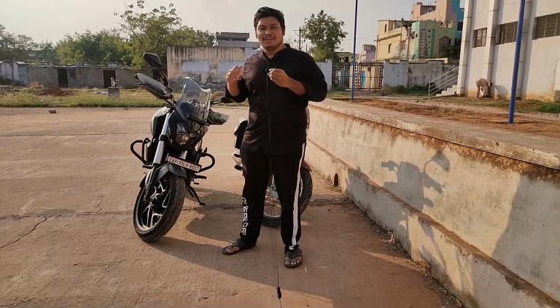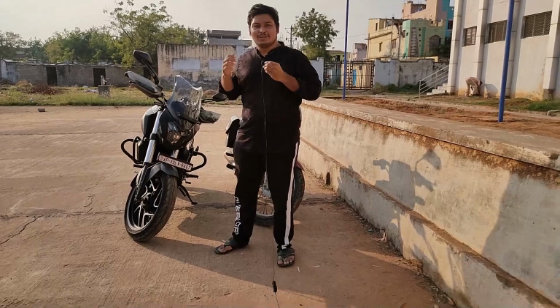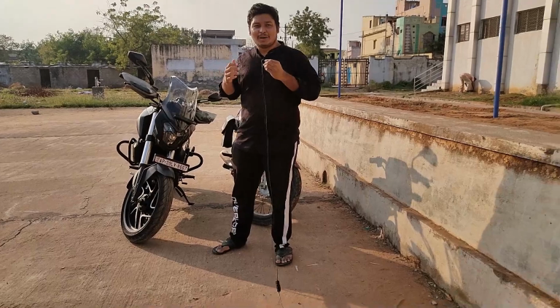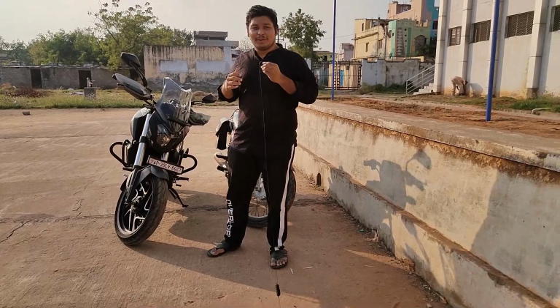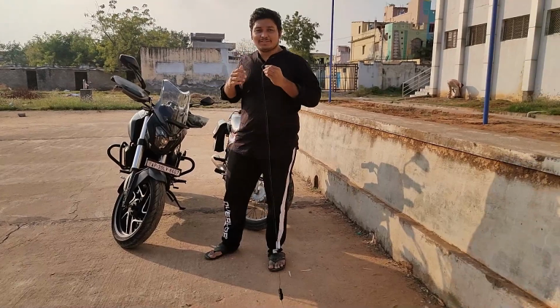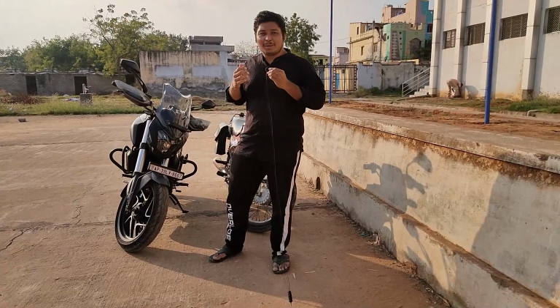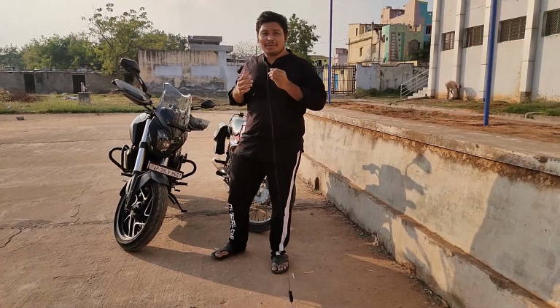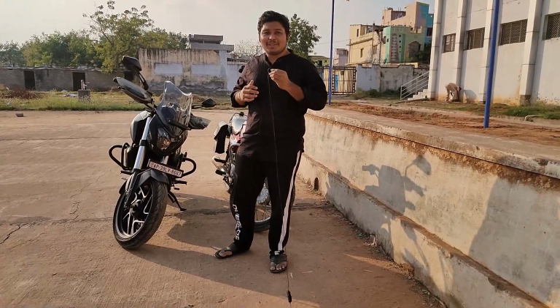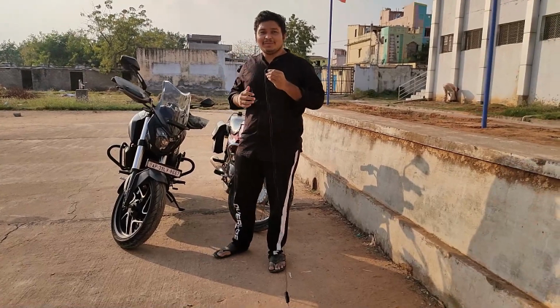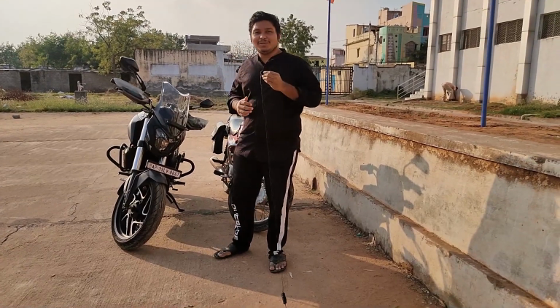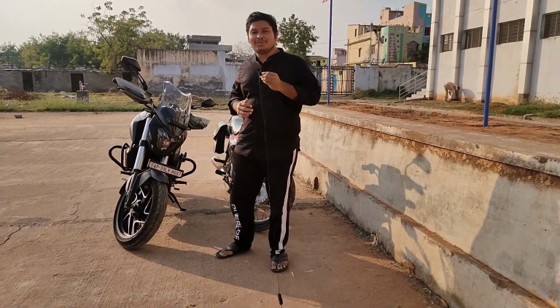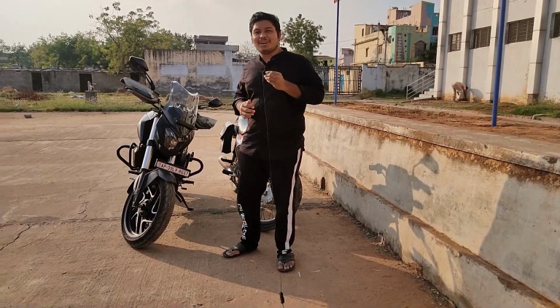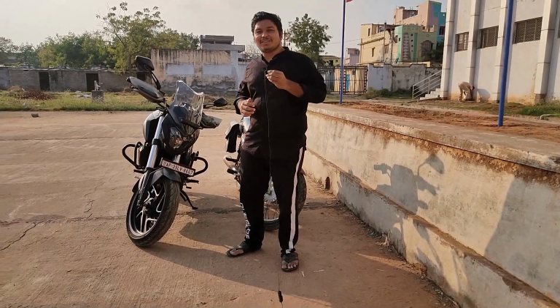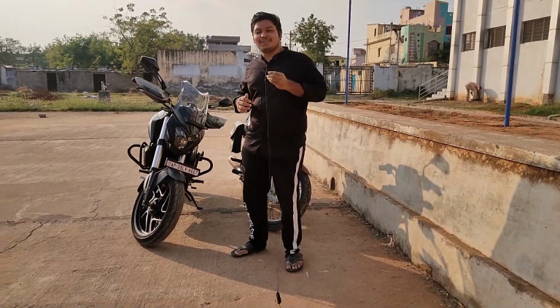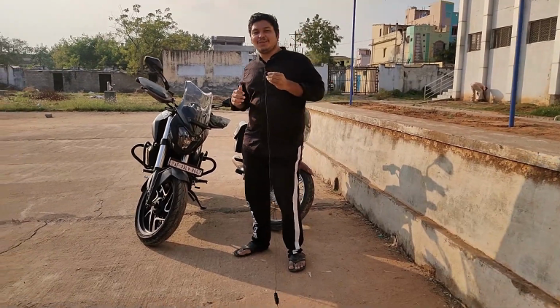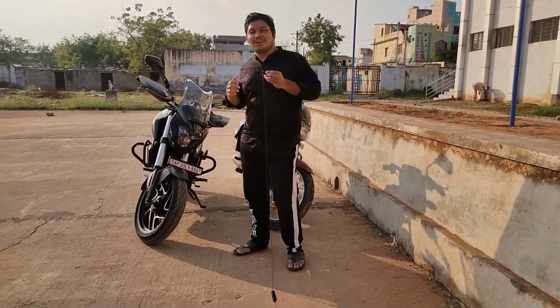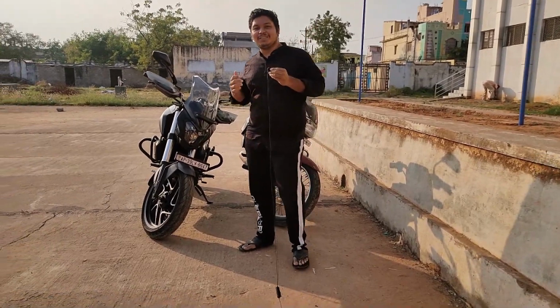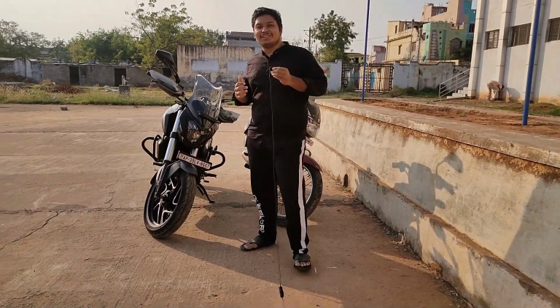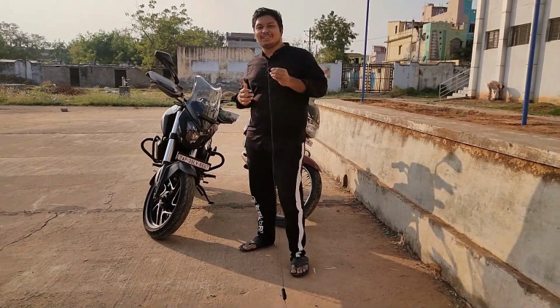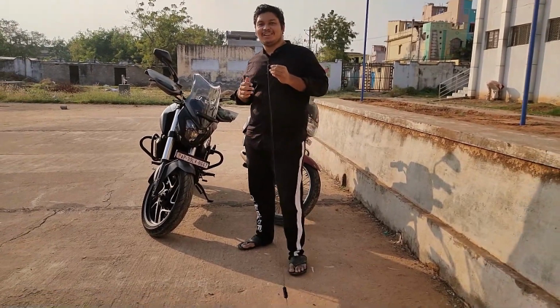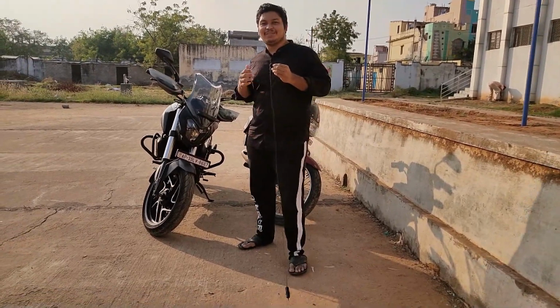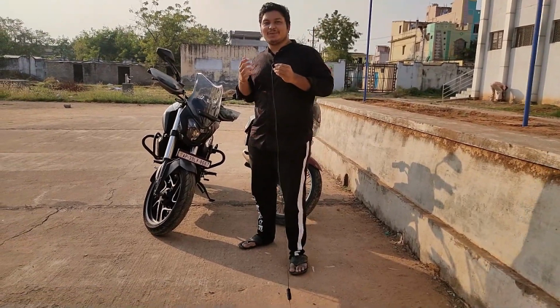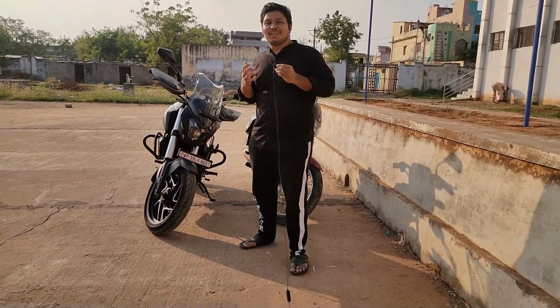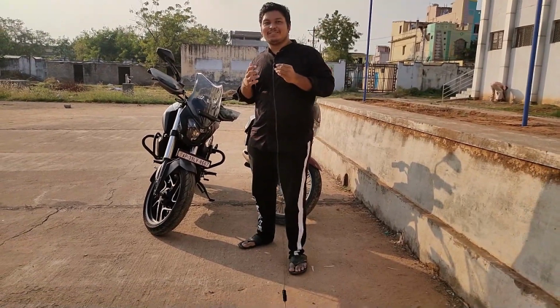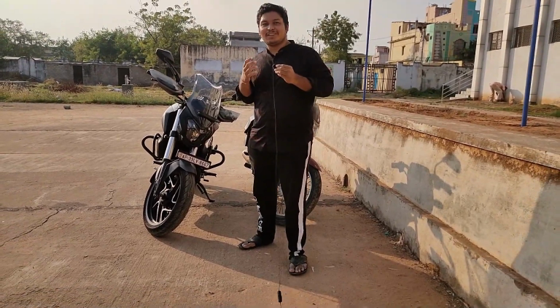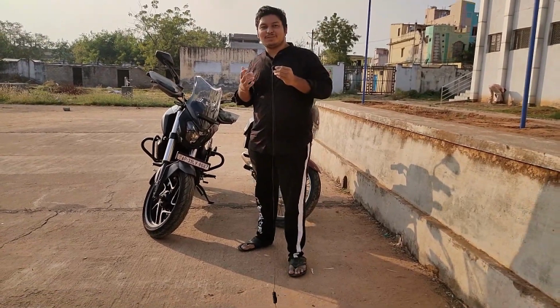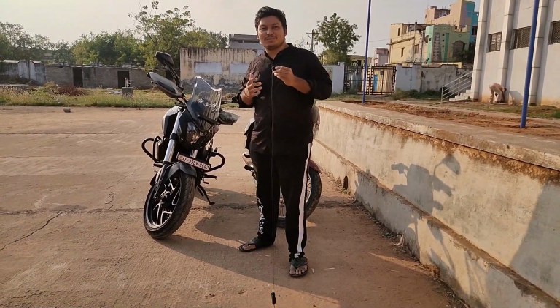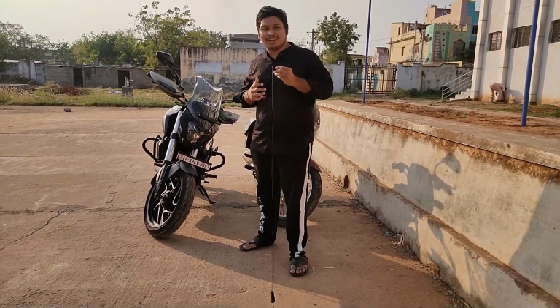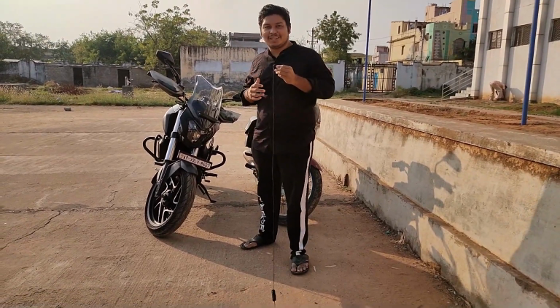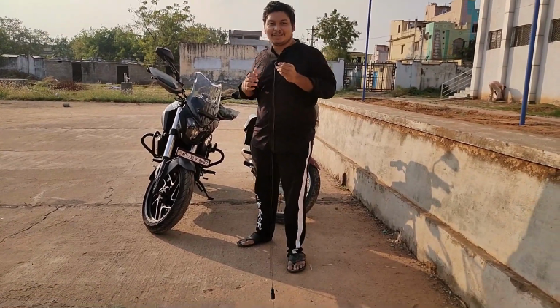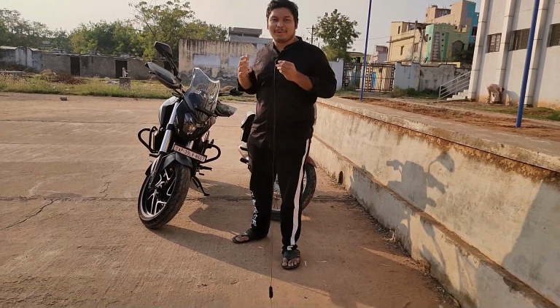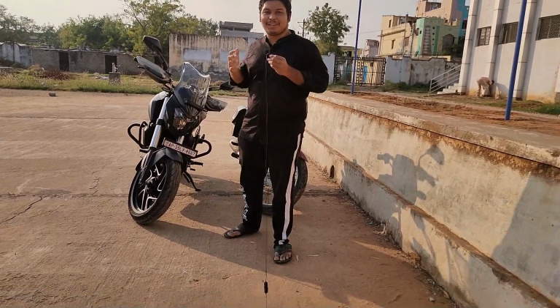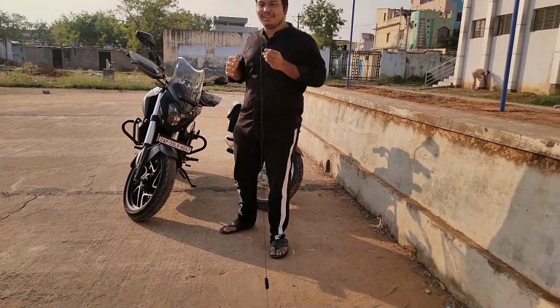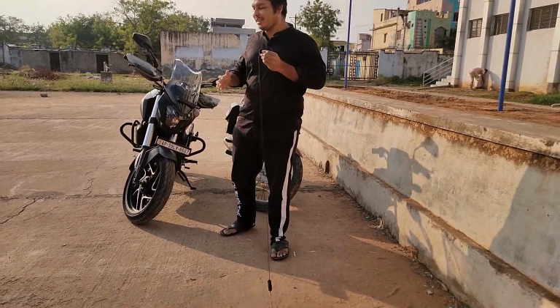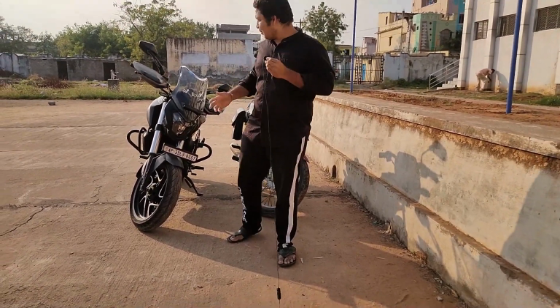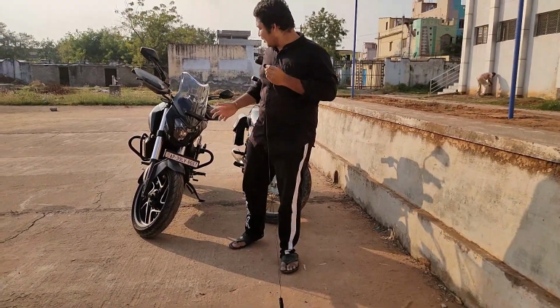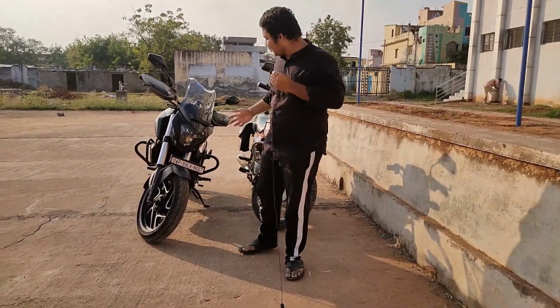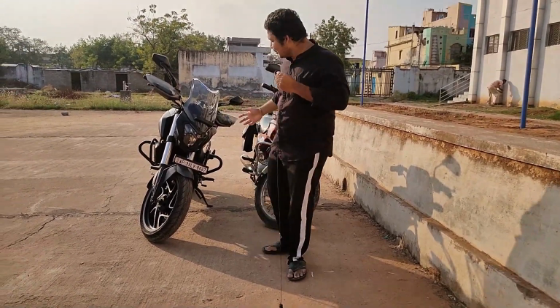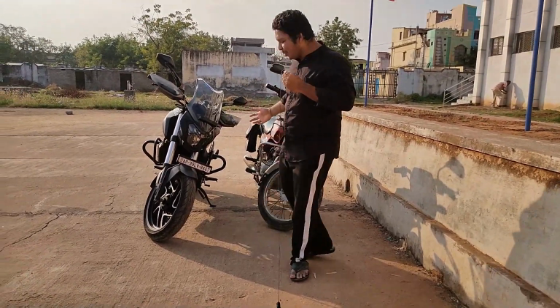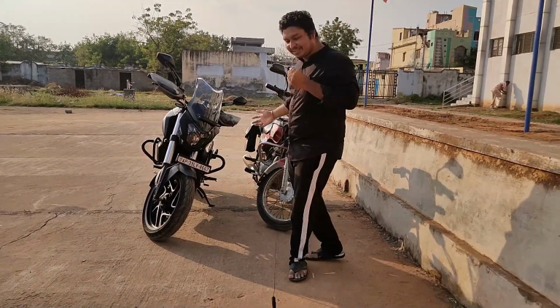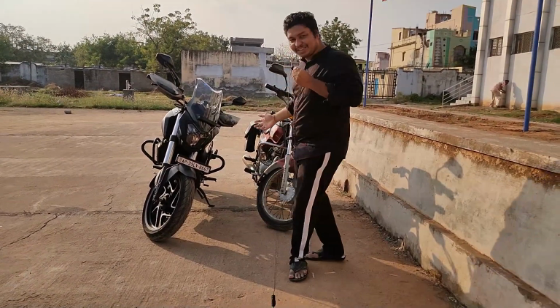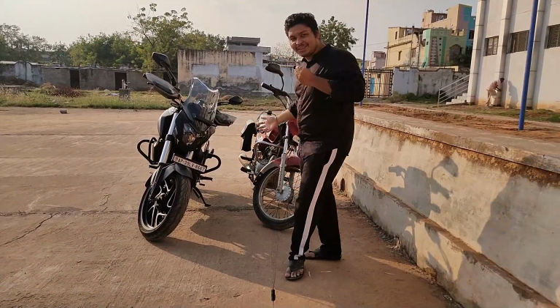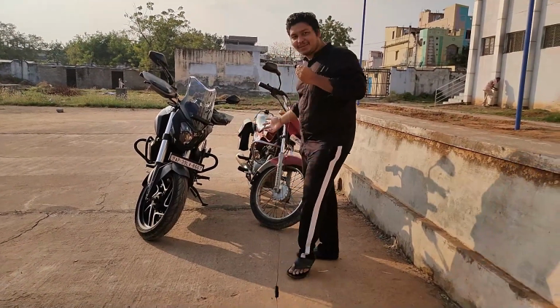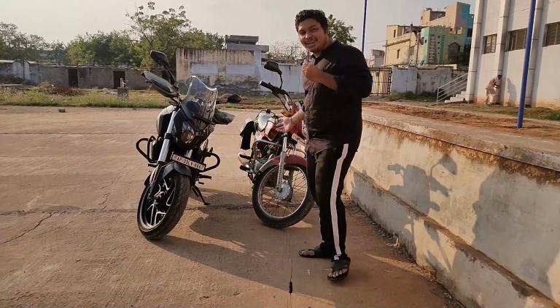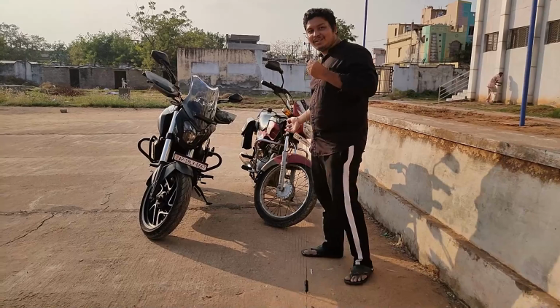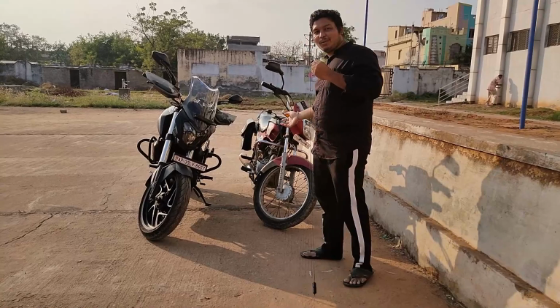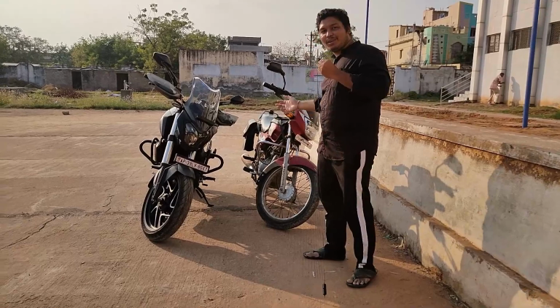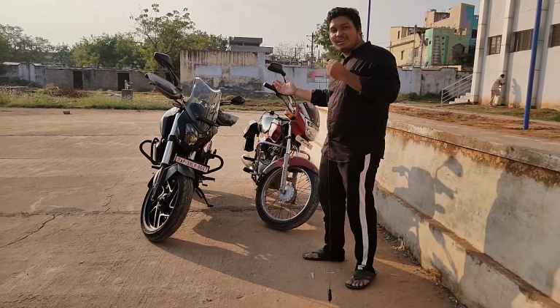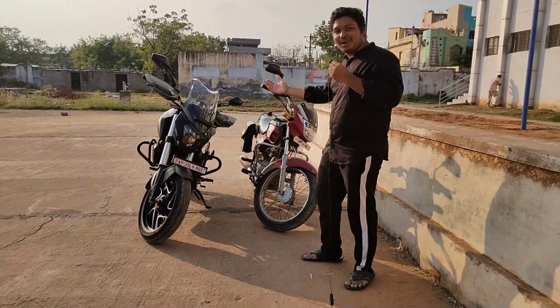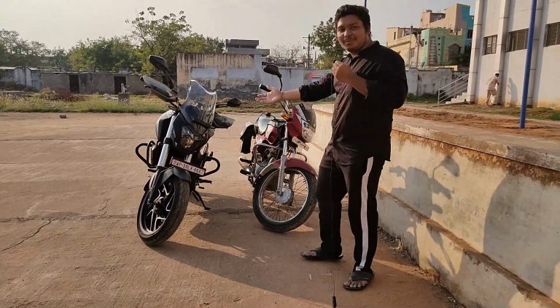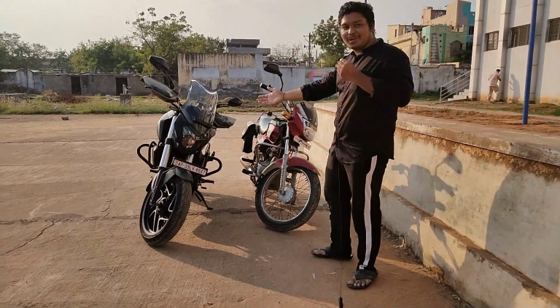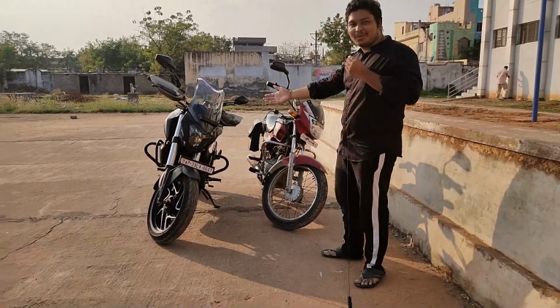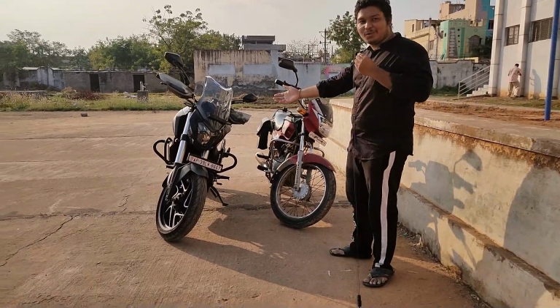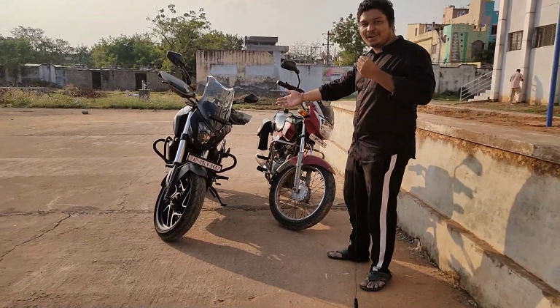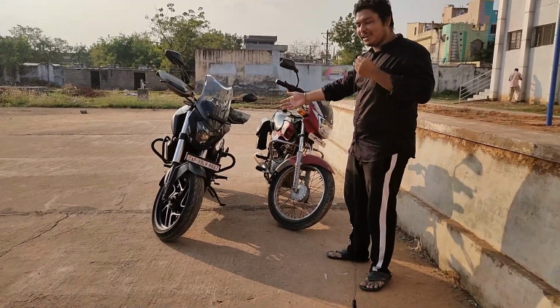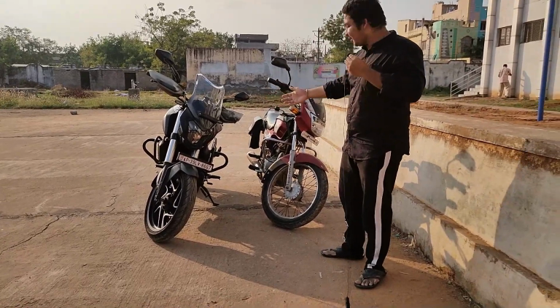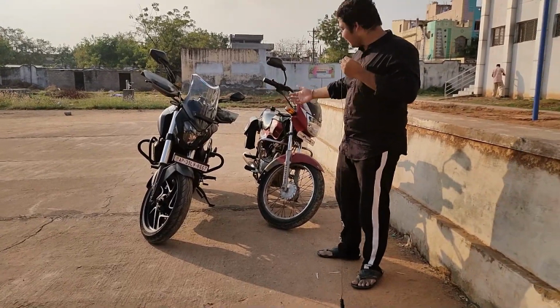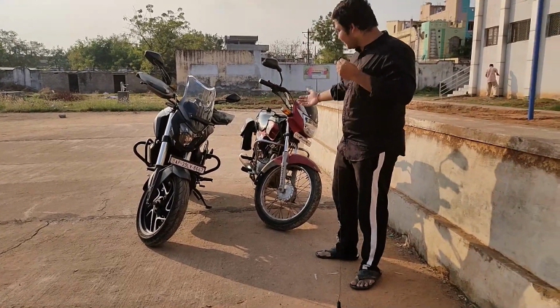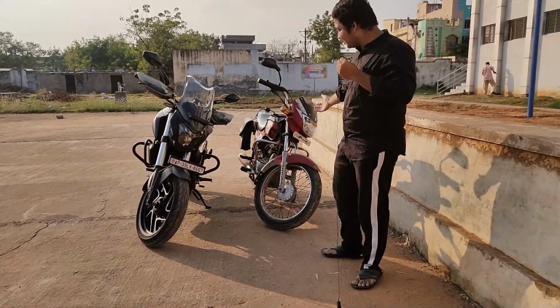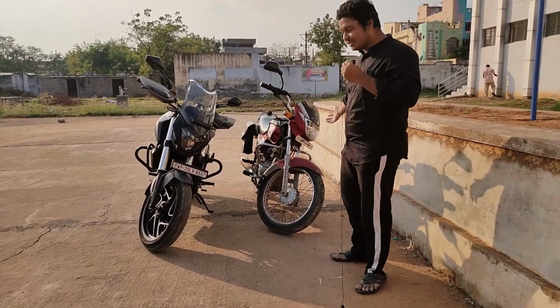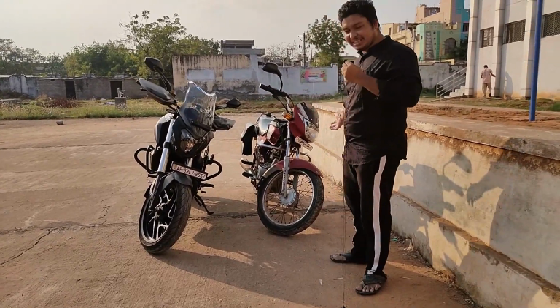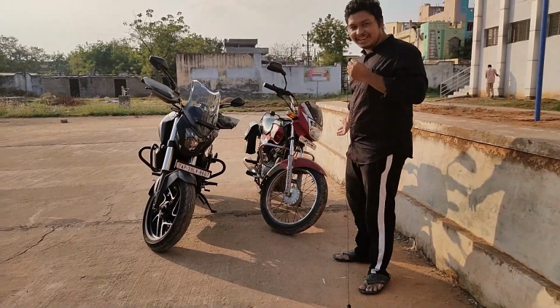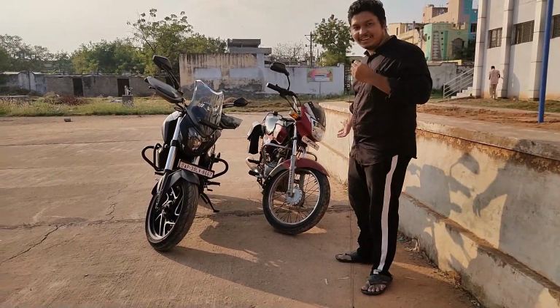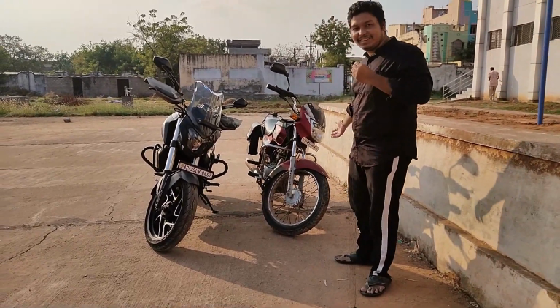Hi friends, I am the Logix channel. So guys, I am going to try to get two bikes. One is the Dominar 400 and one is the CT100.